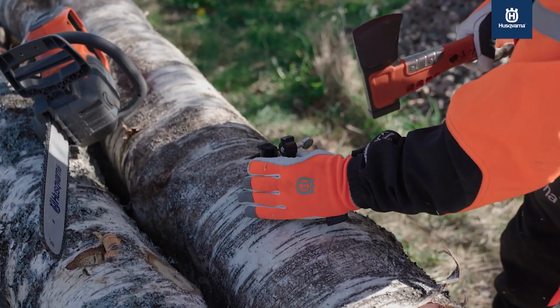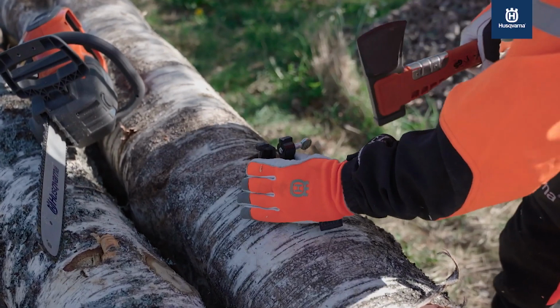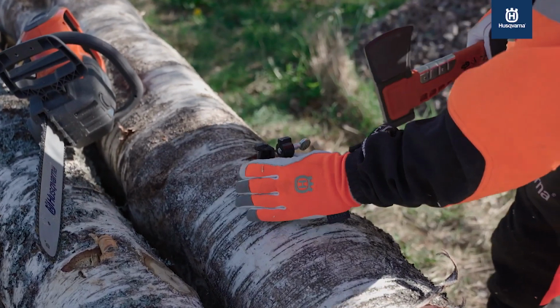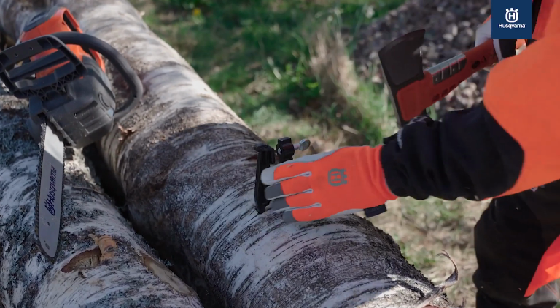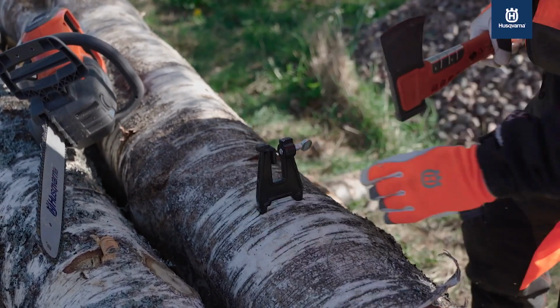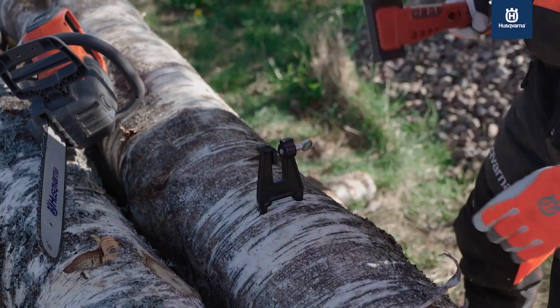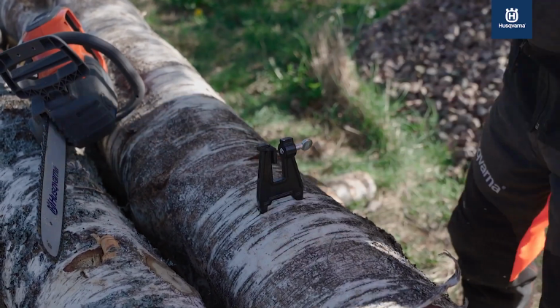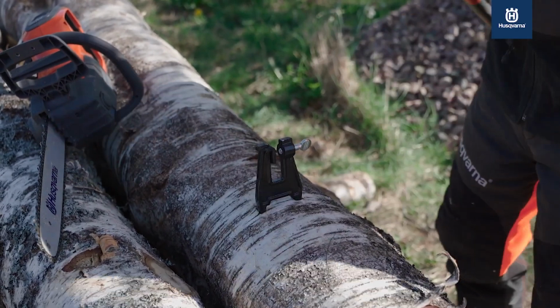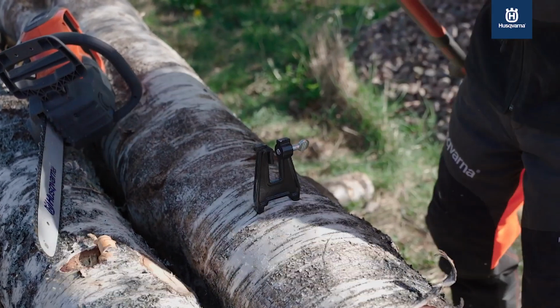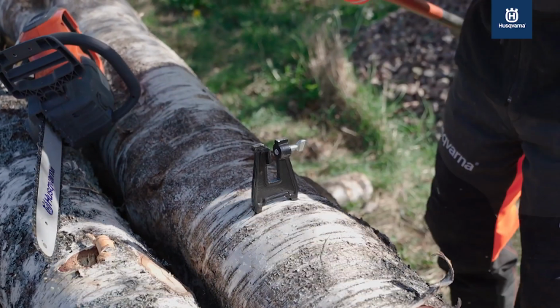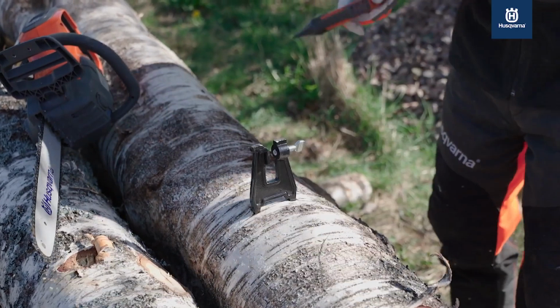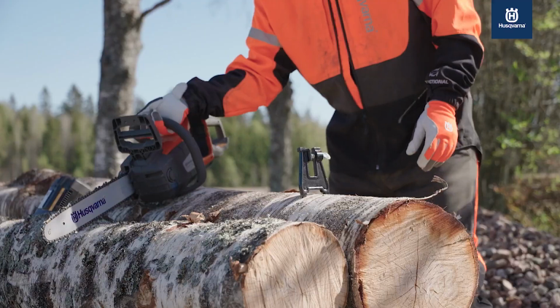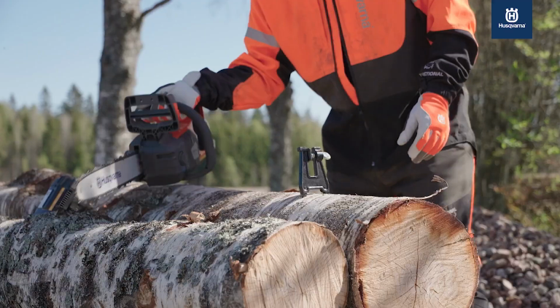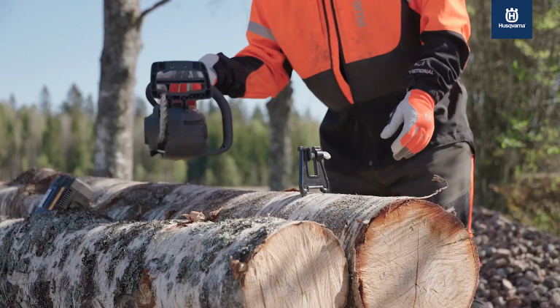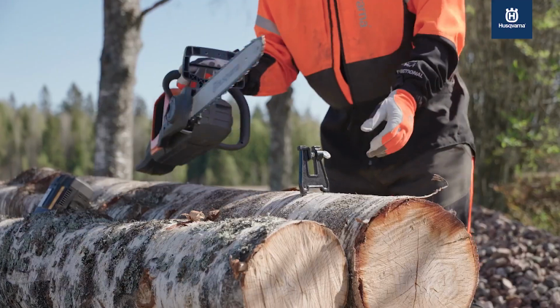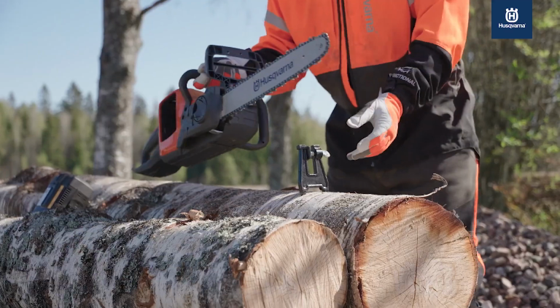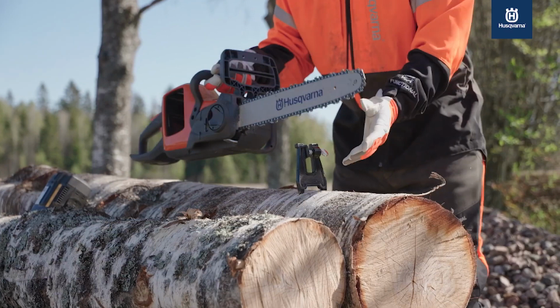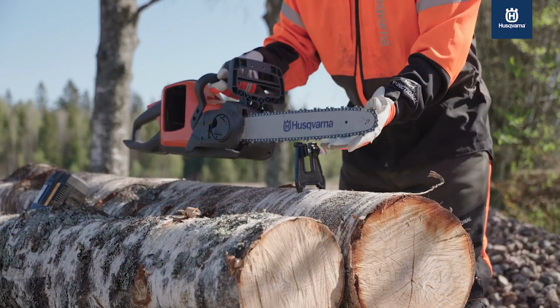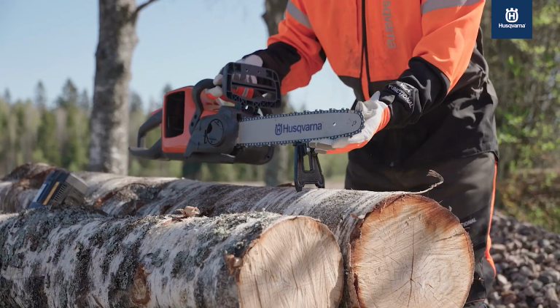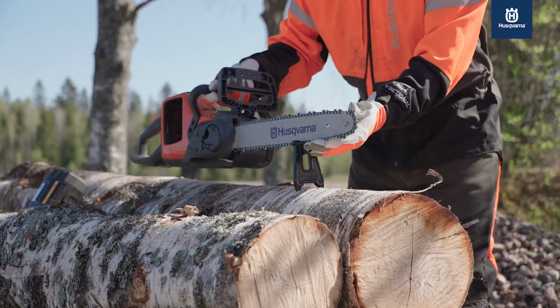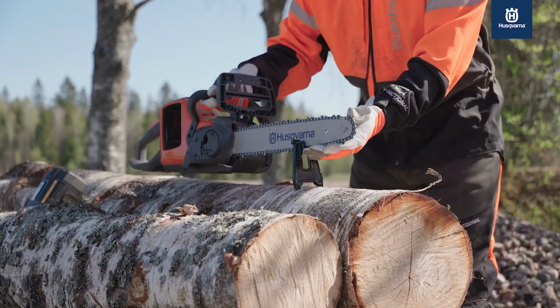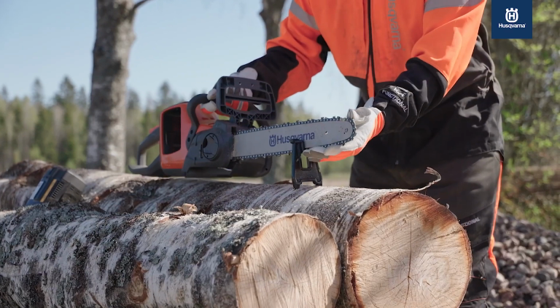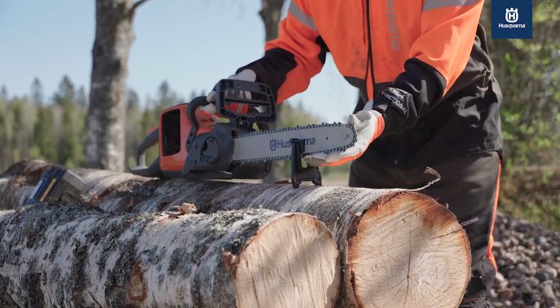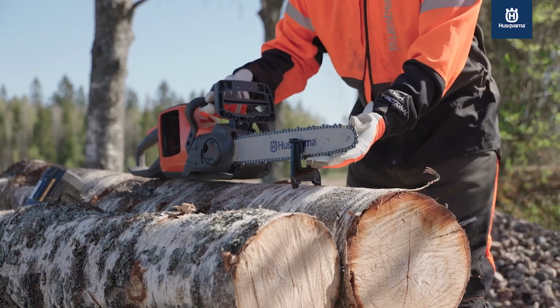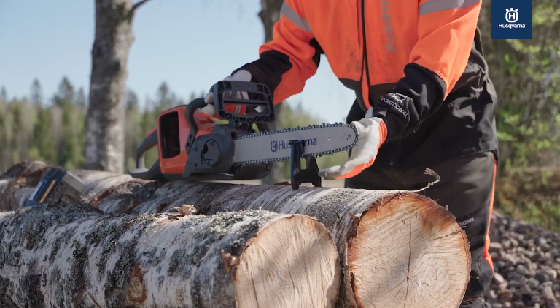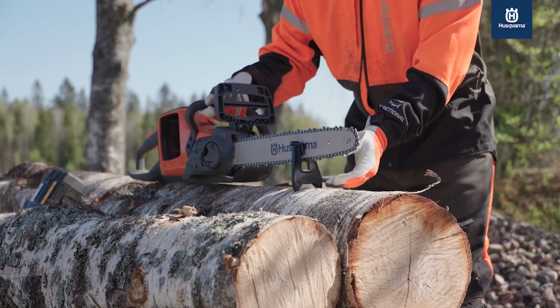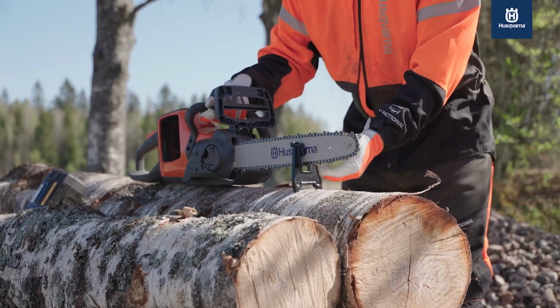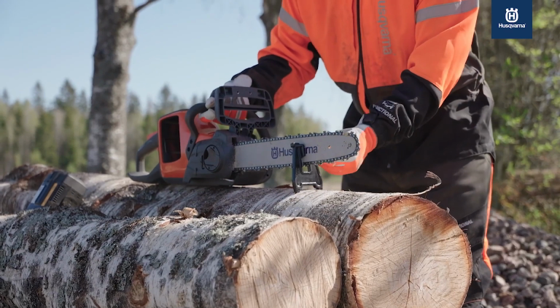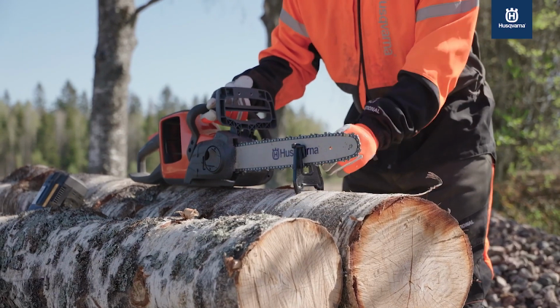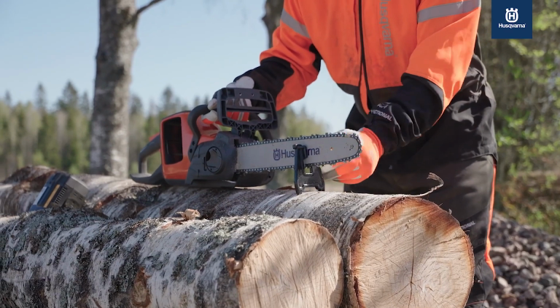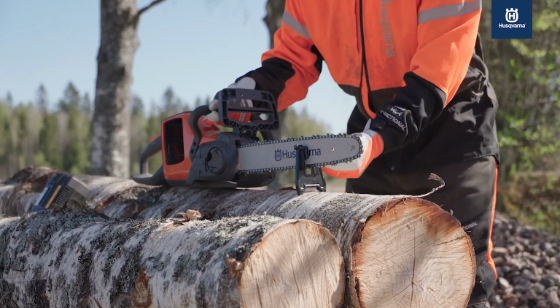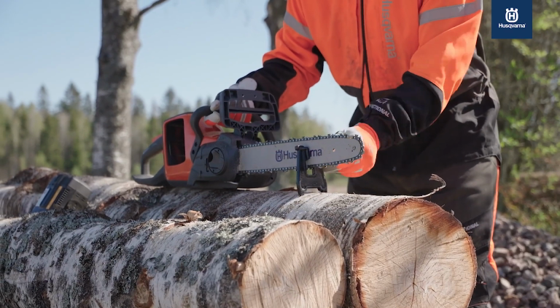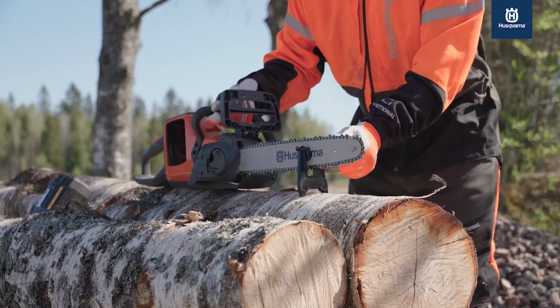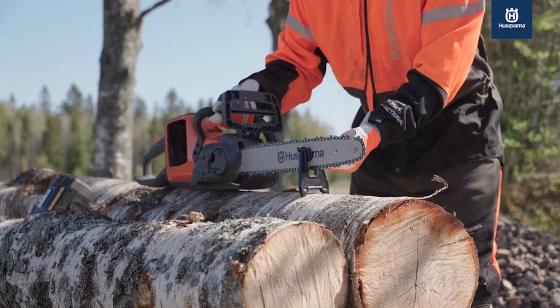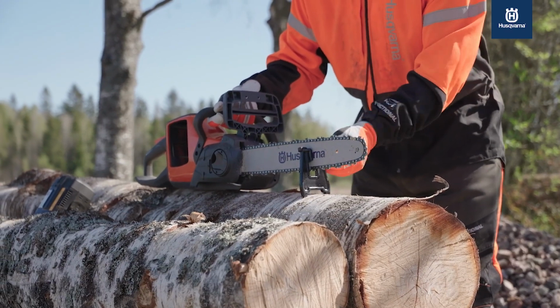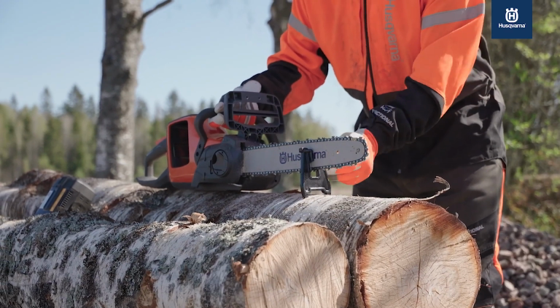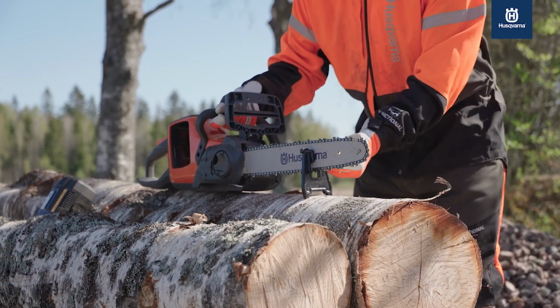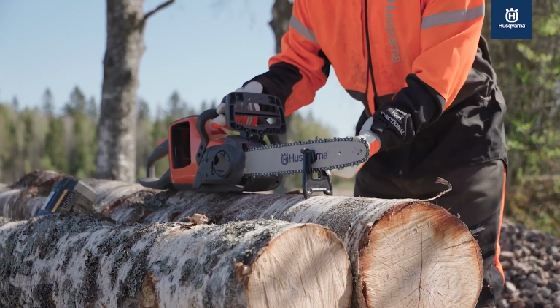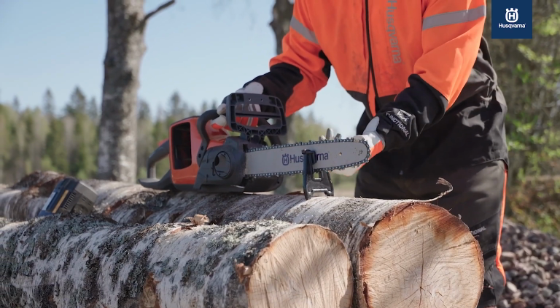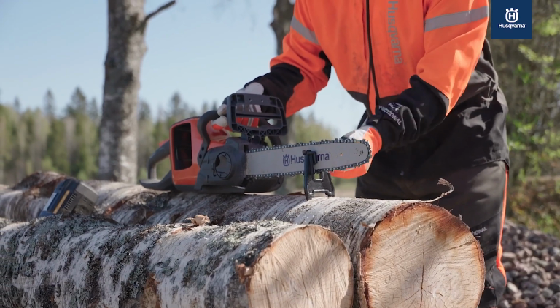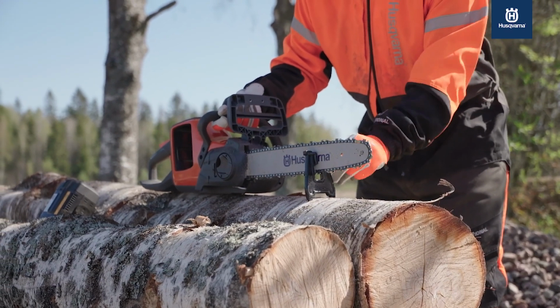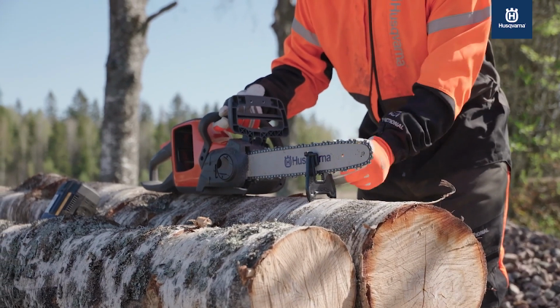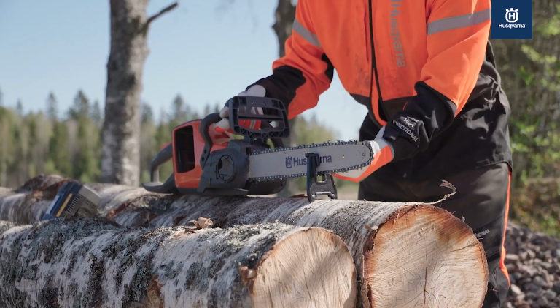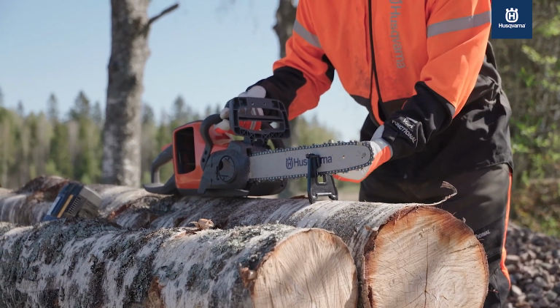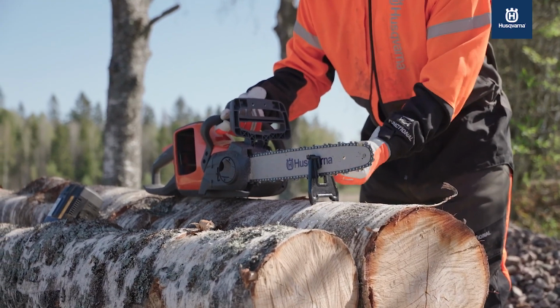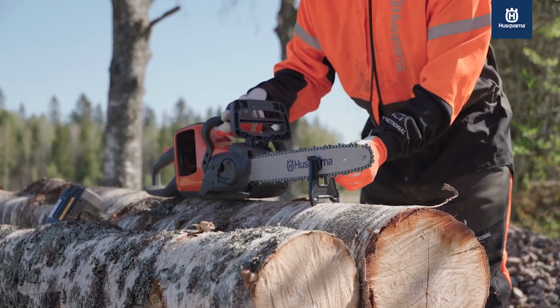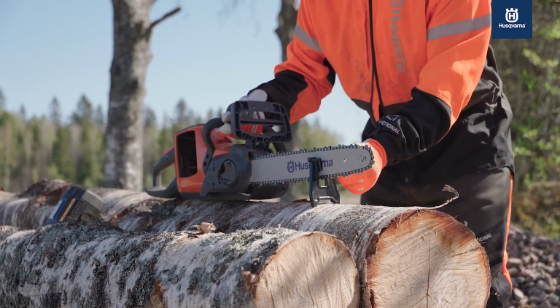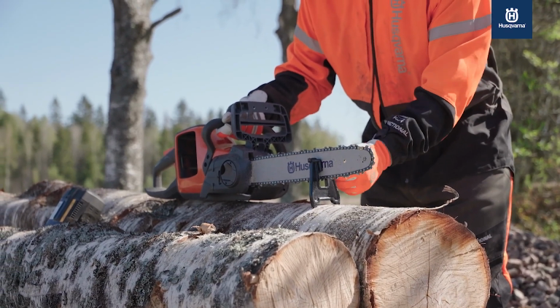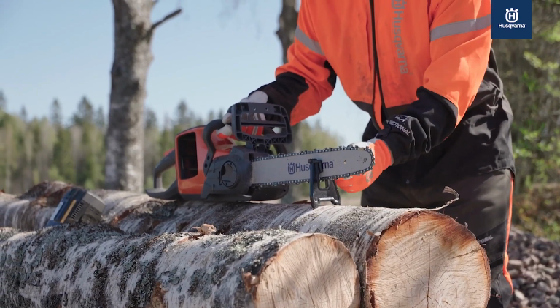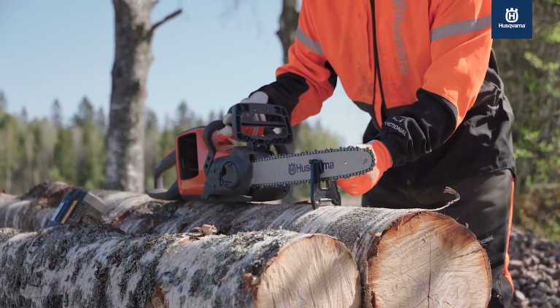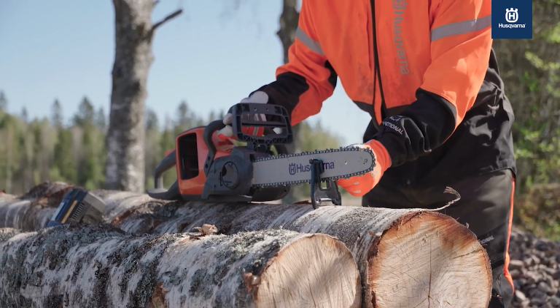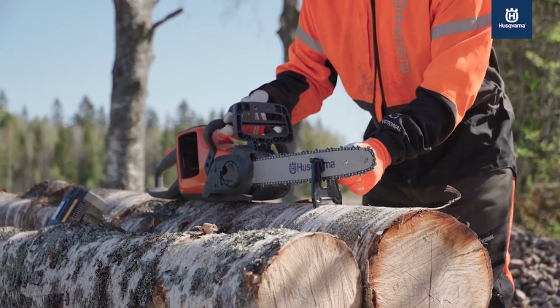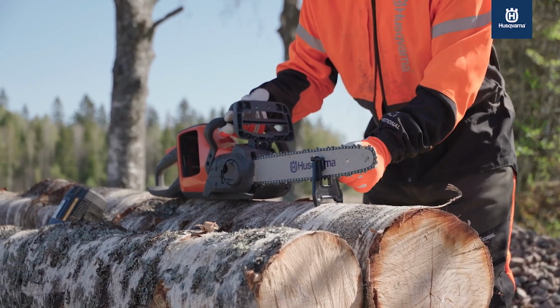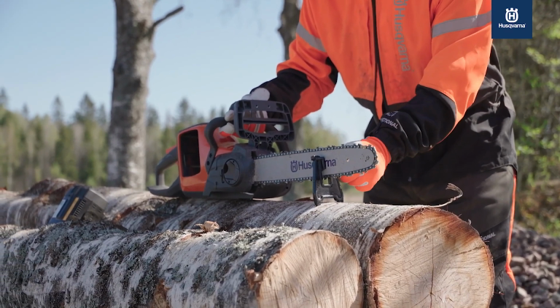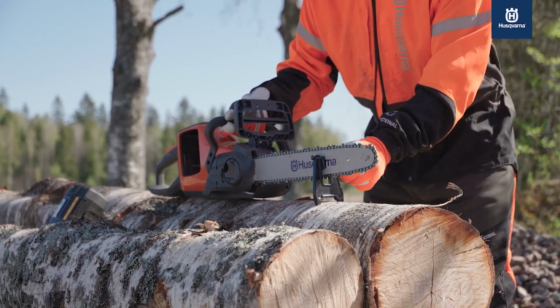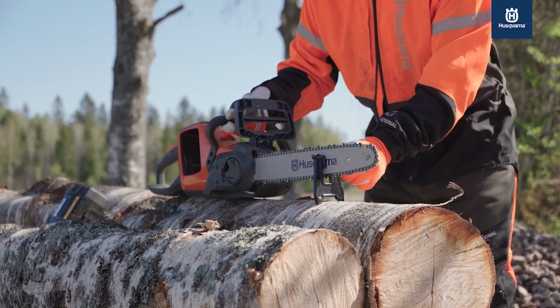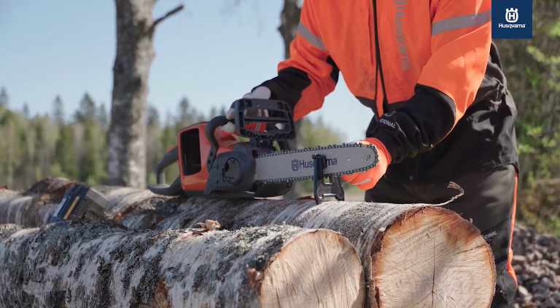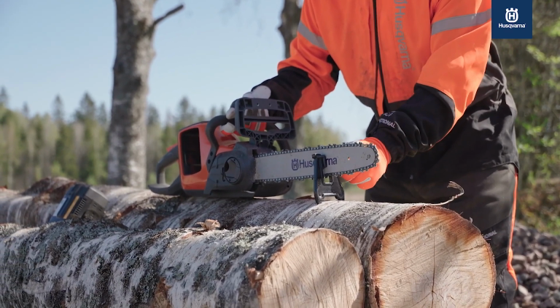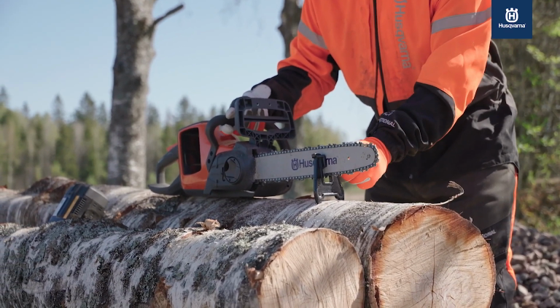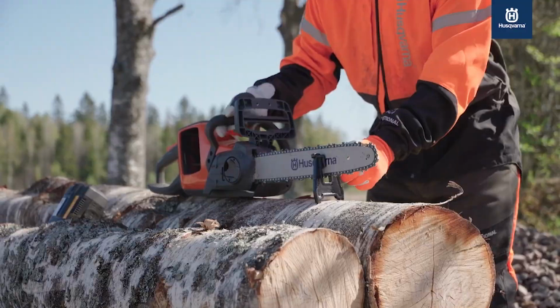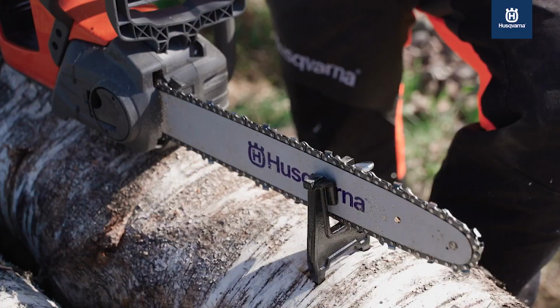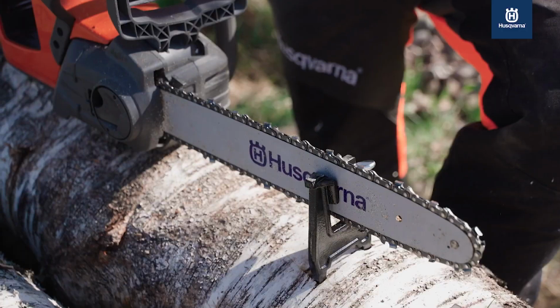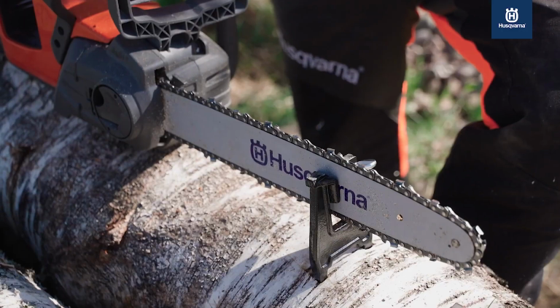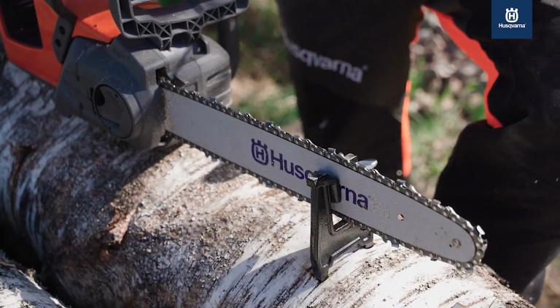Husqvarna chainsaws and chains help you work as efficiently as possible. The chain's premium sharpness properties minimize the need for filing.